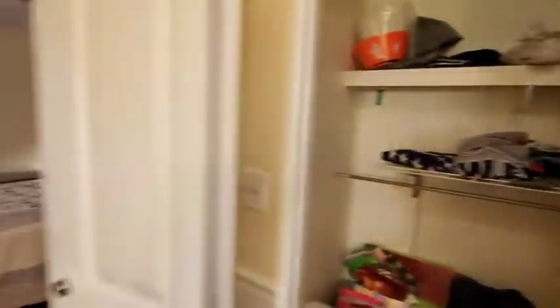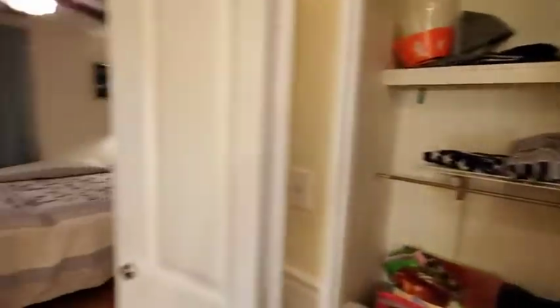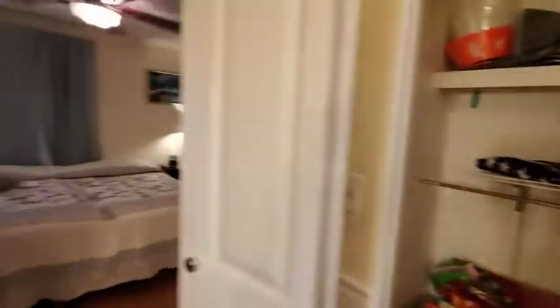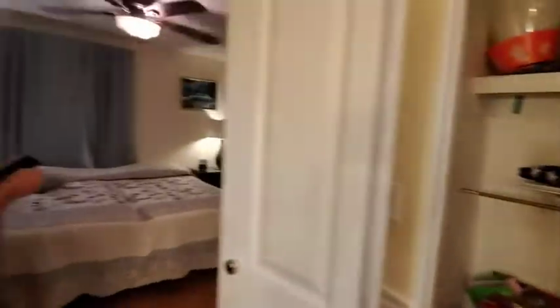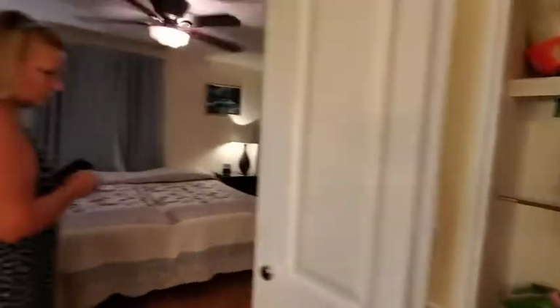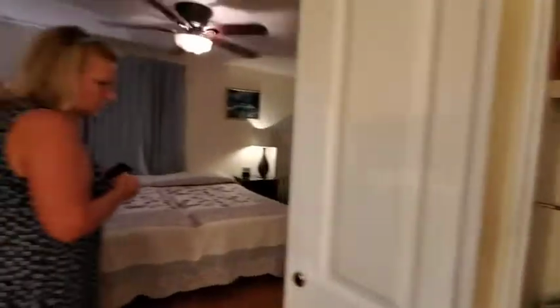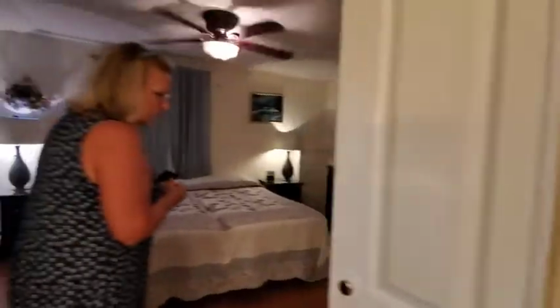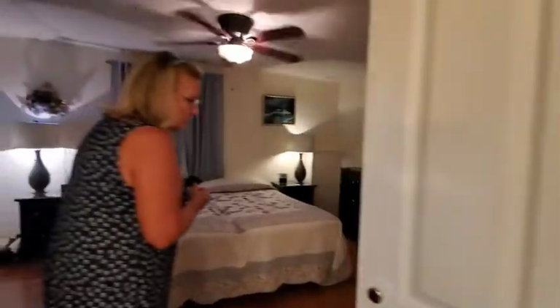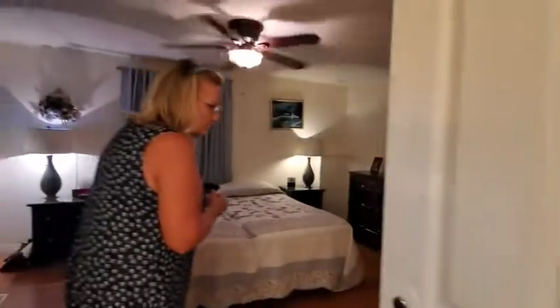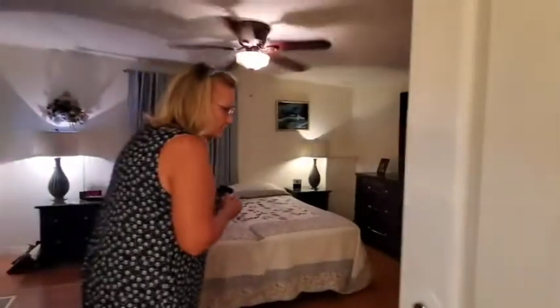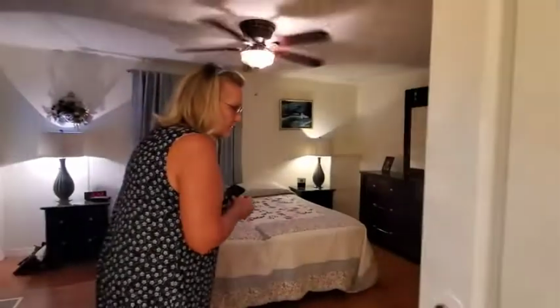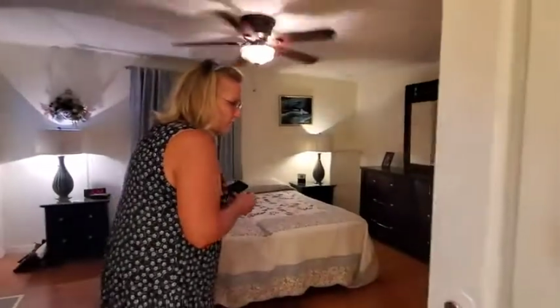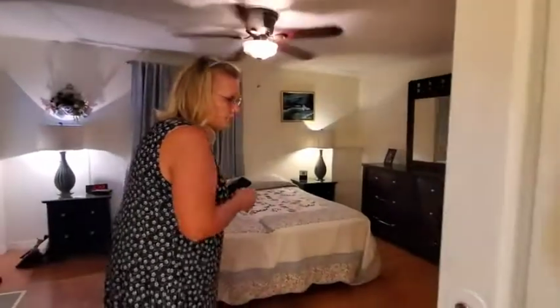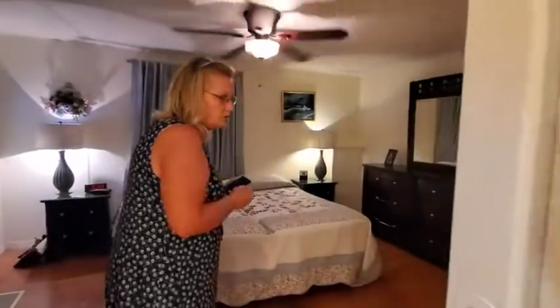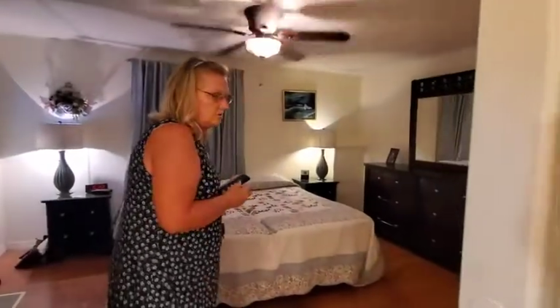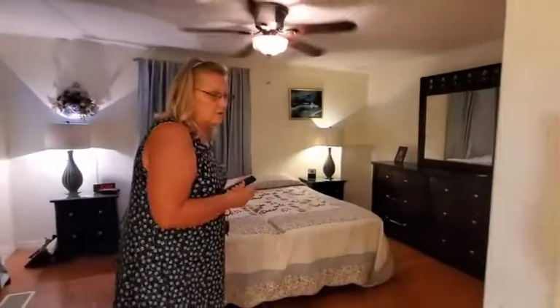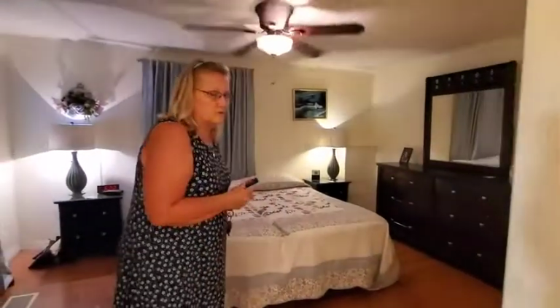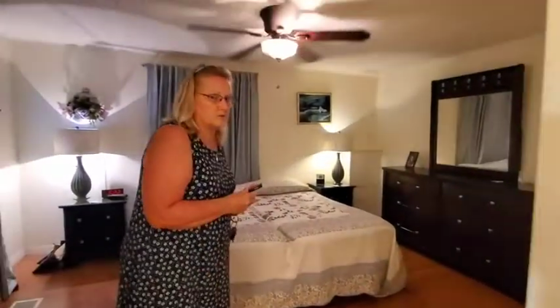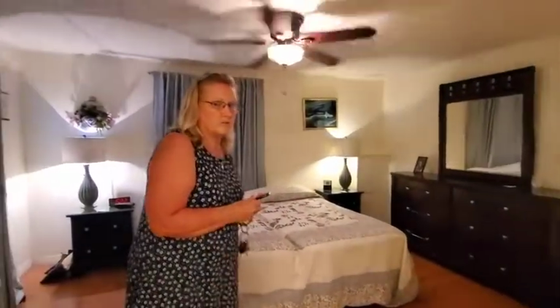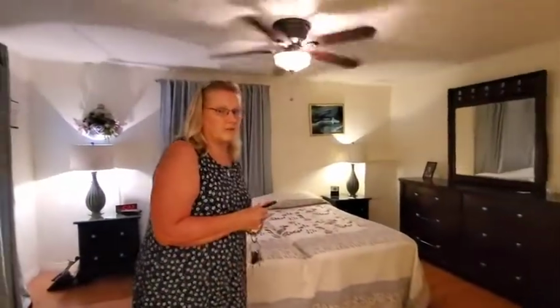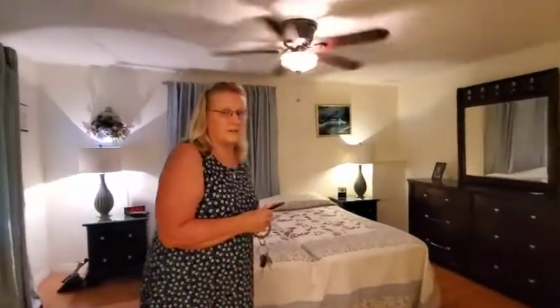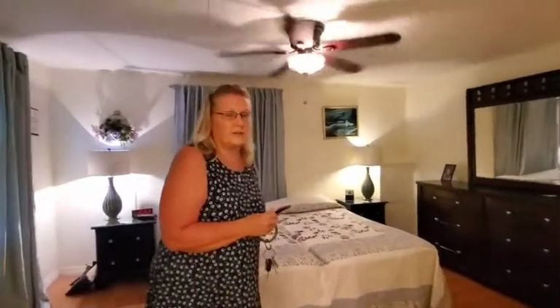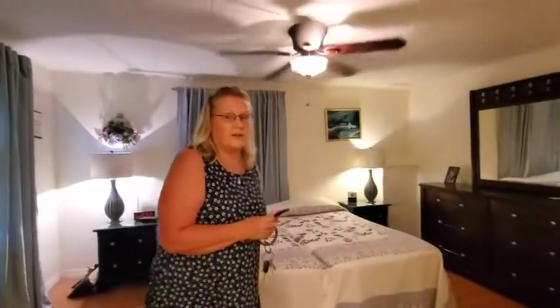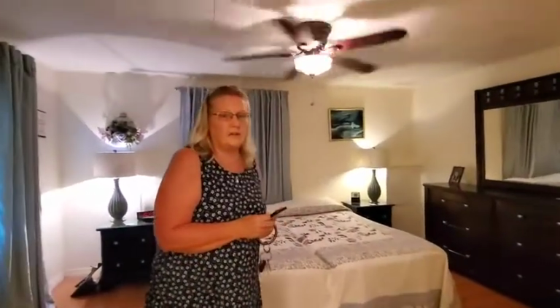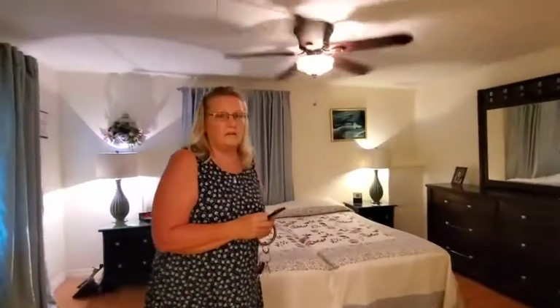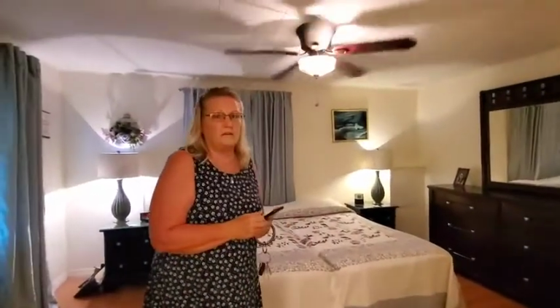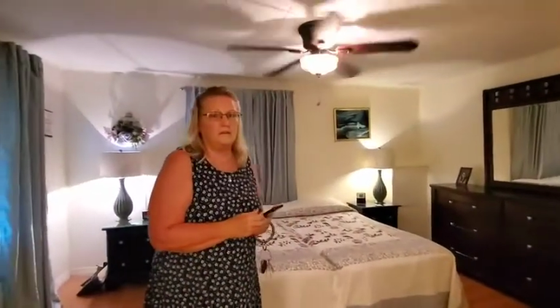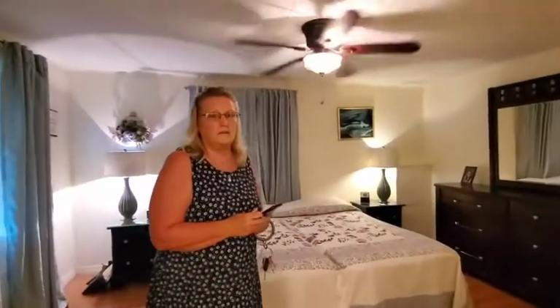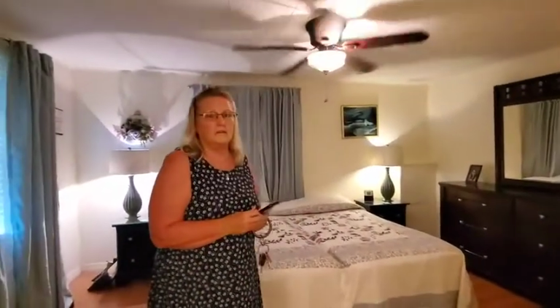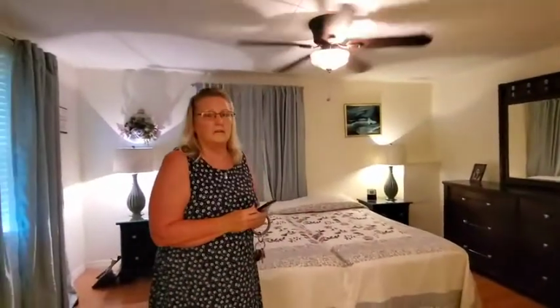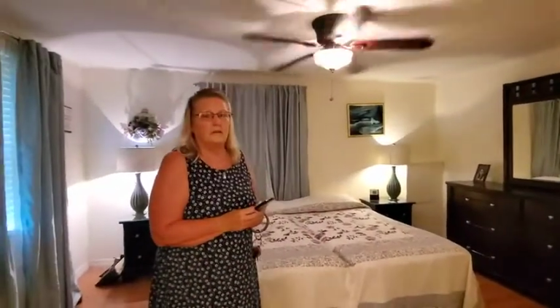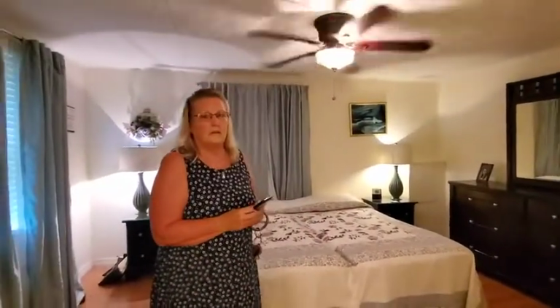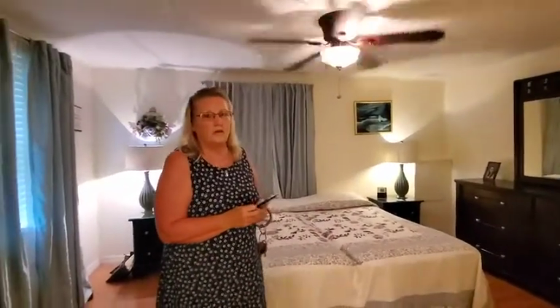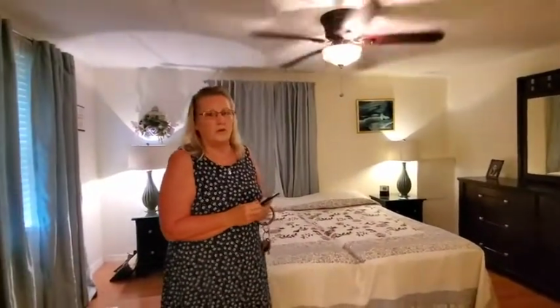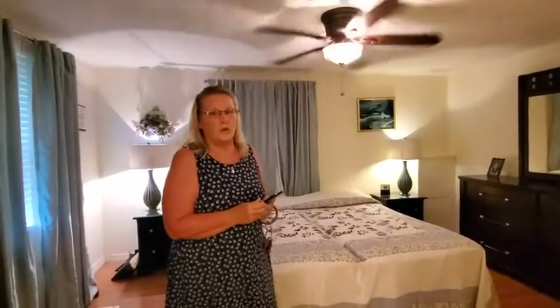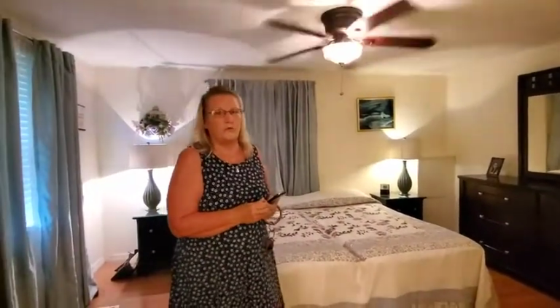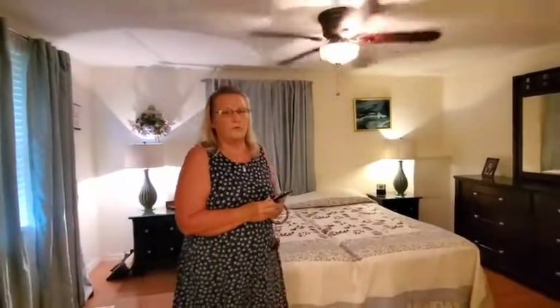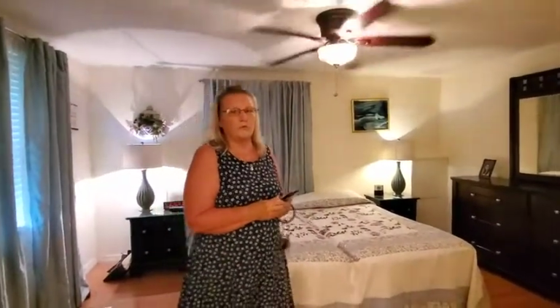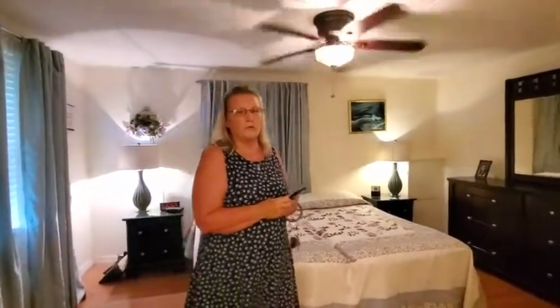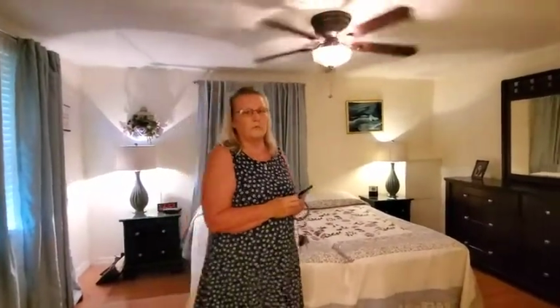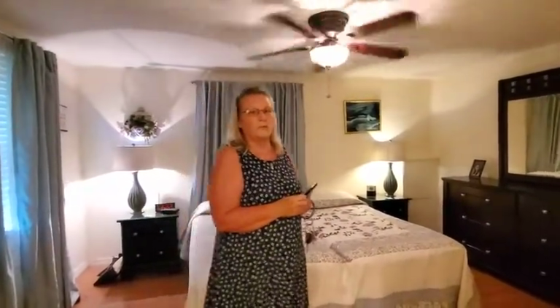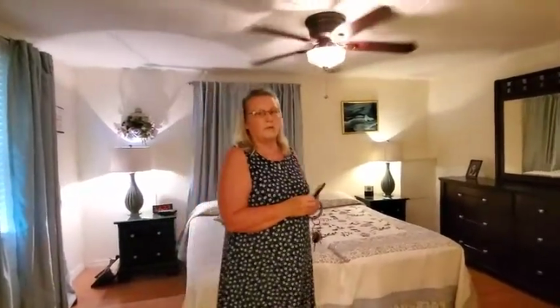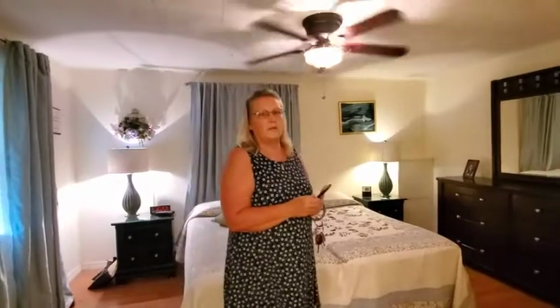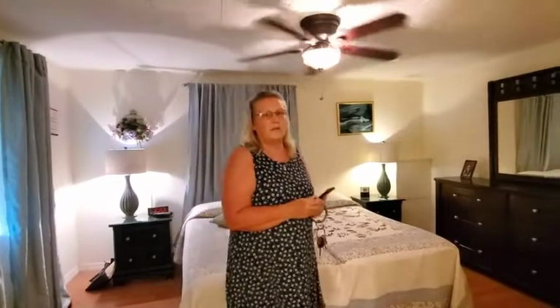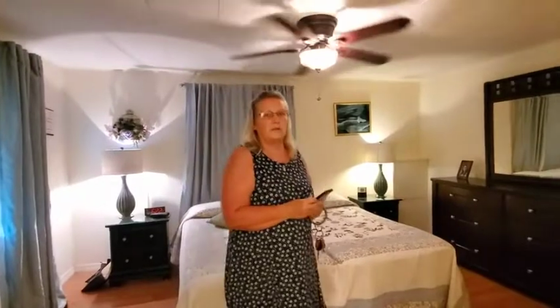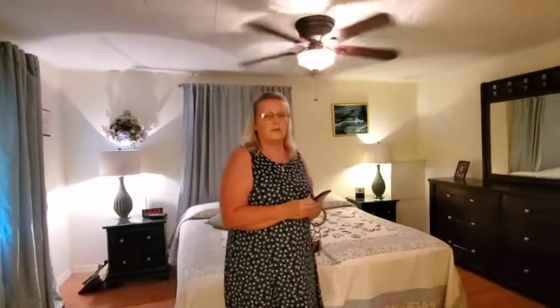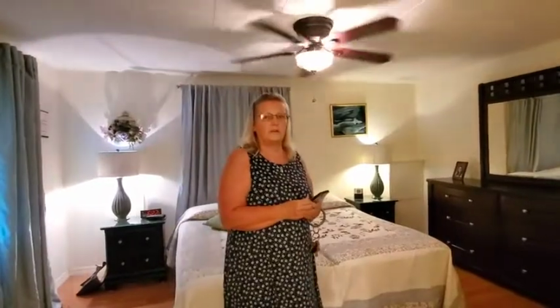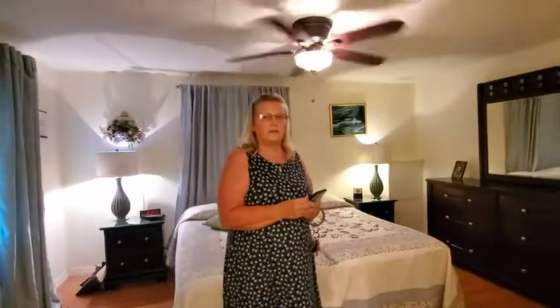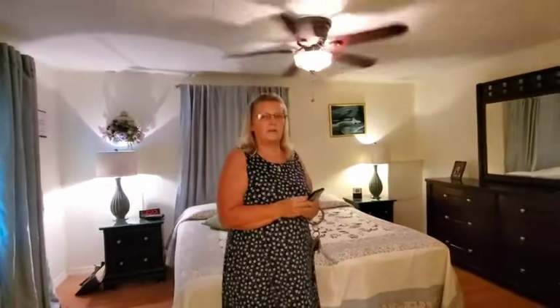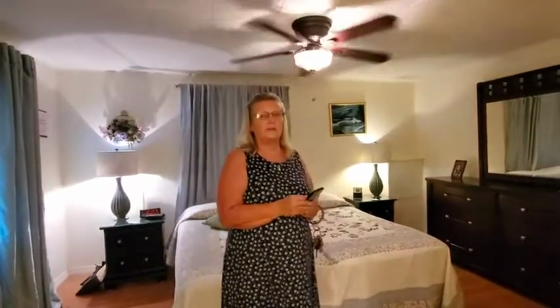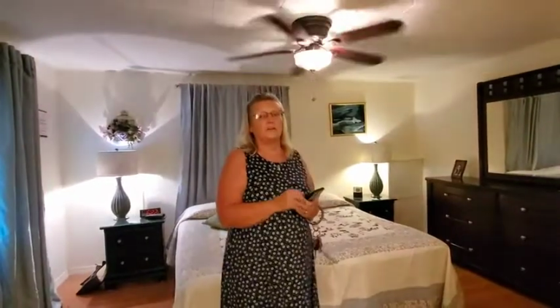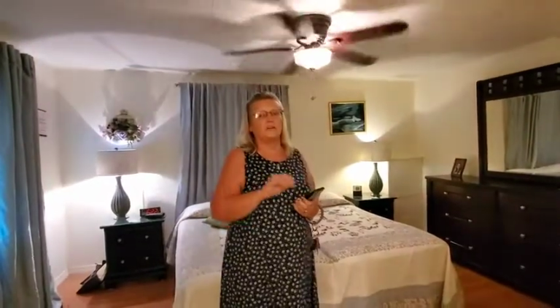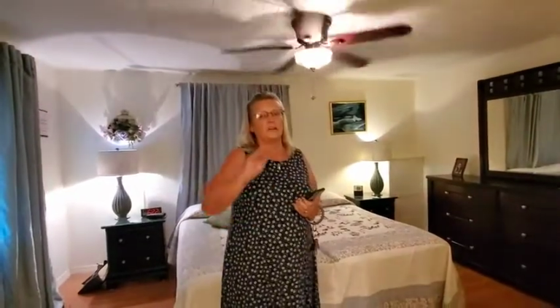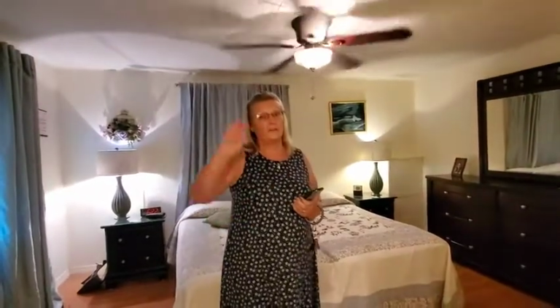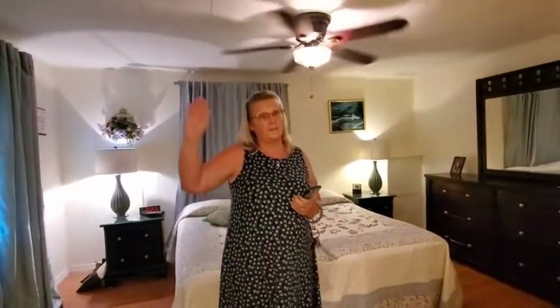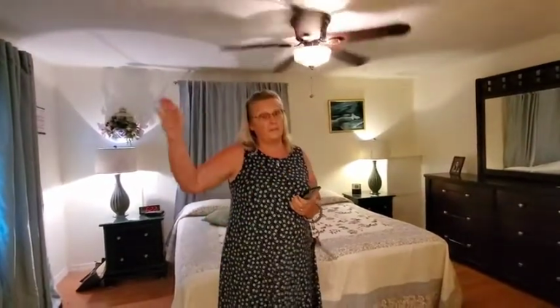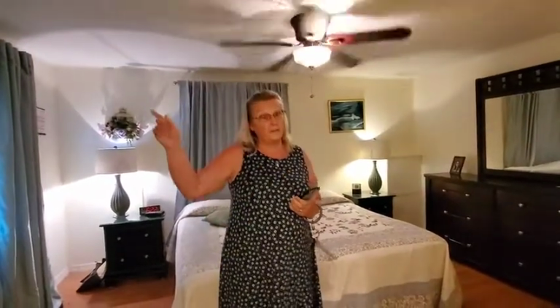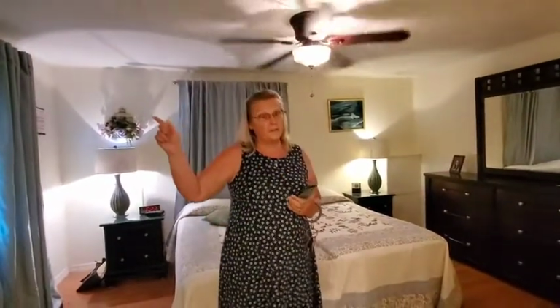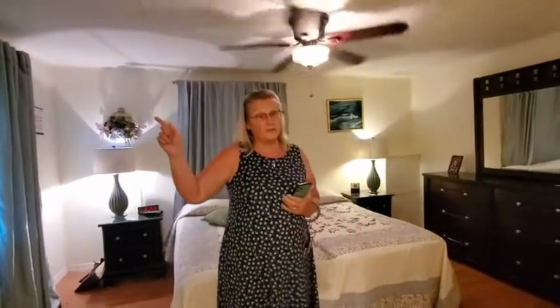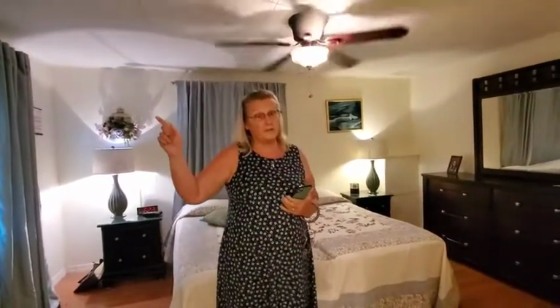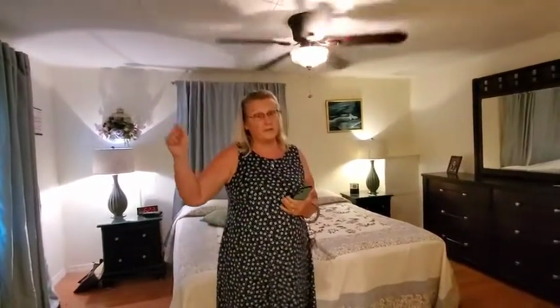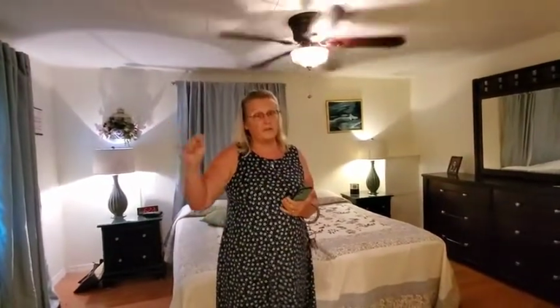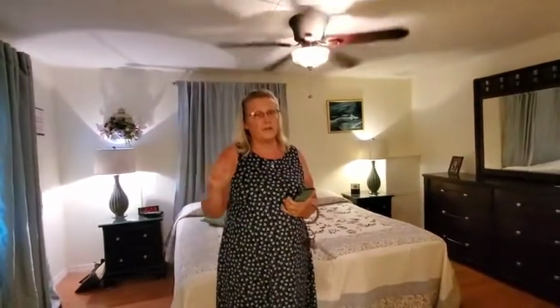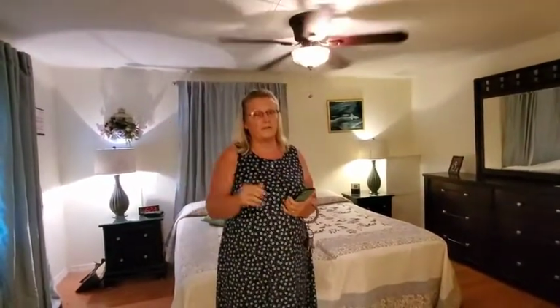When you exit the kitchen, there's another lanai, a laundry room, and another lanai on the other side of that.